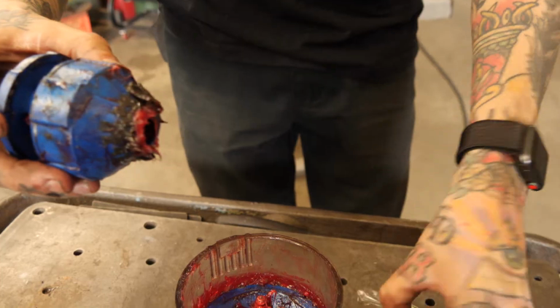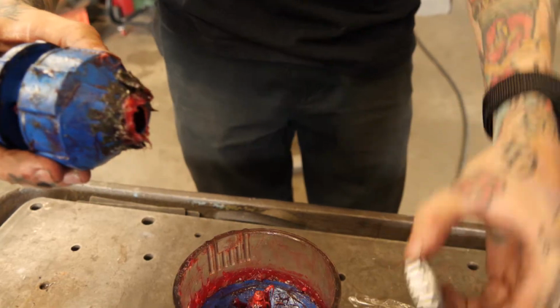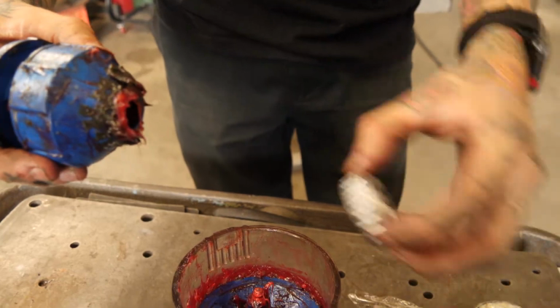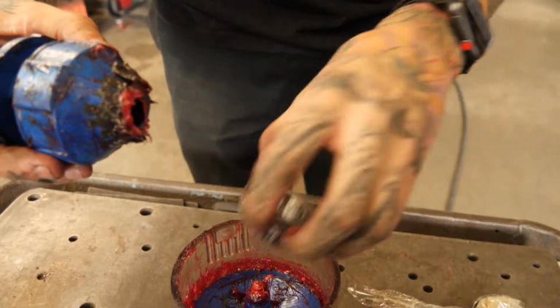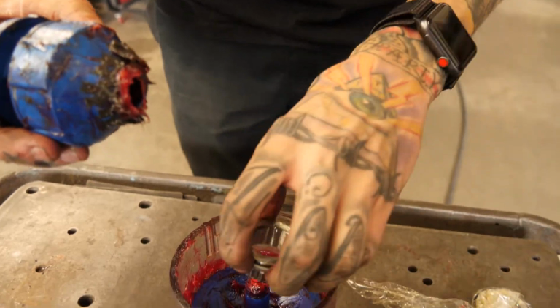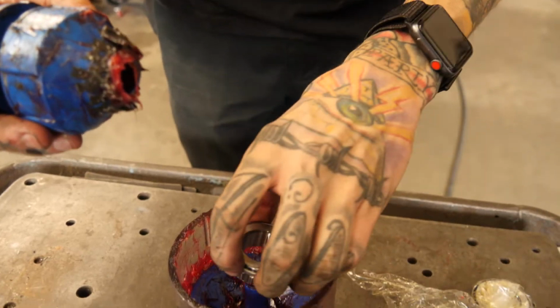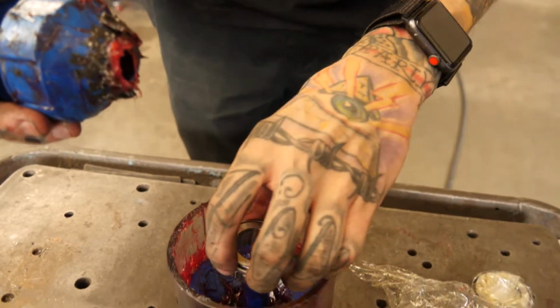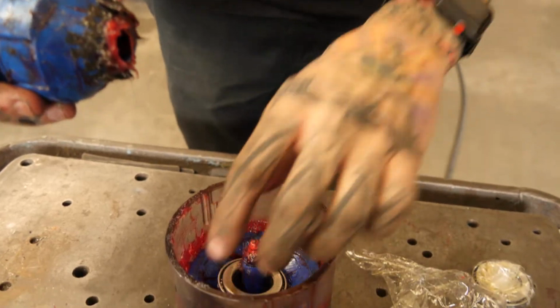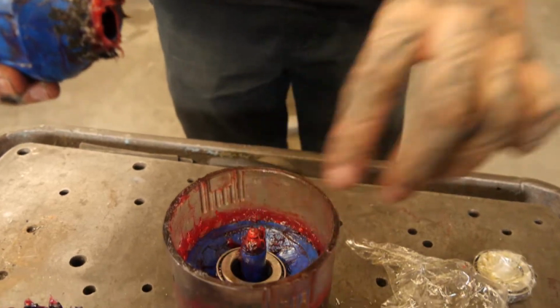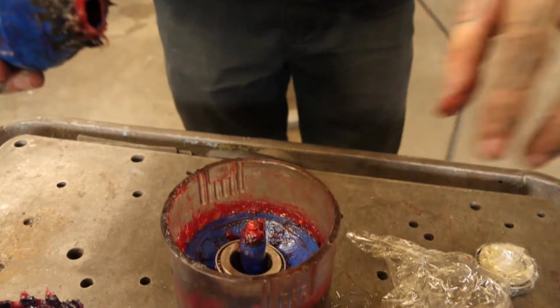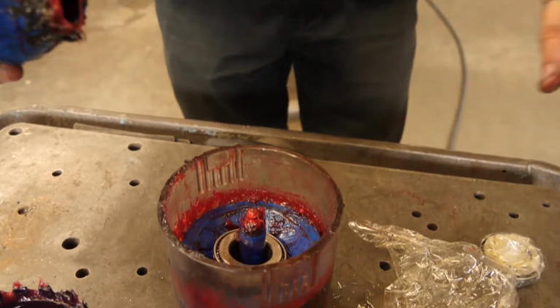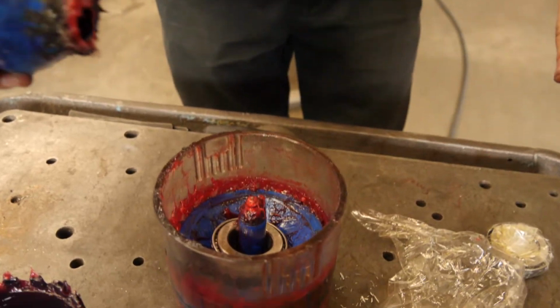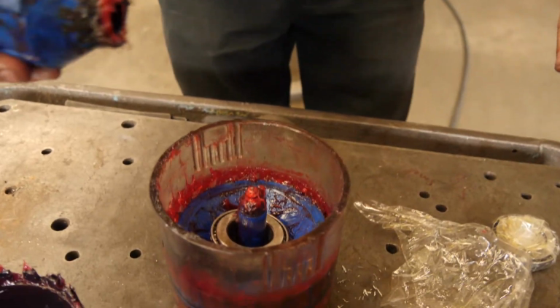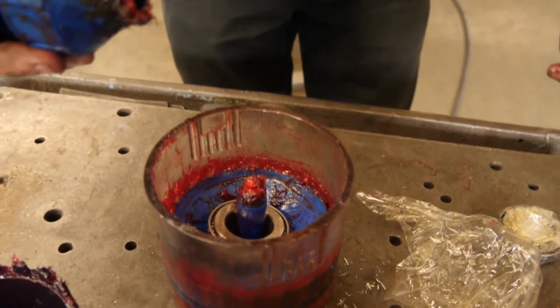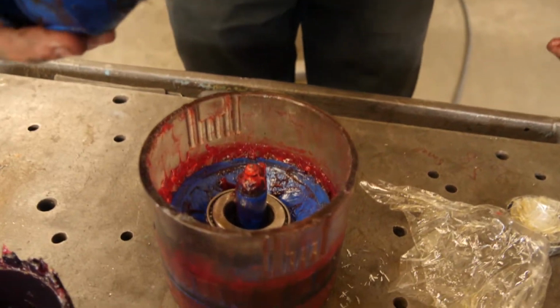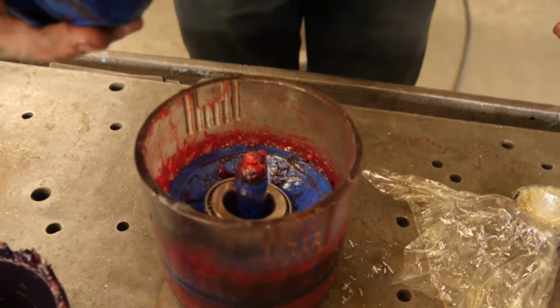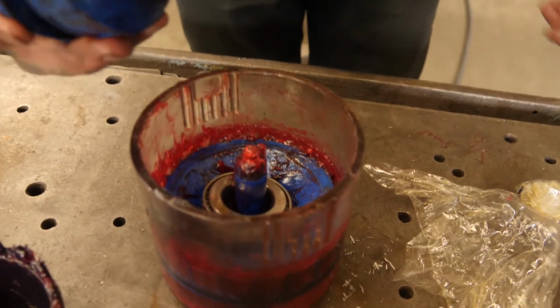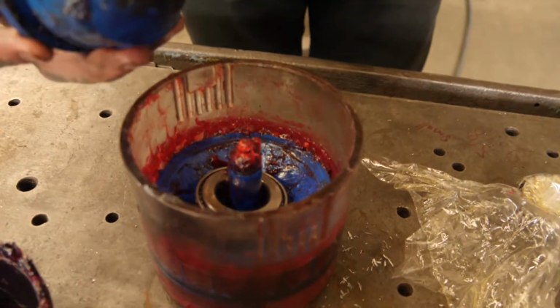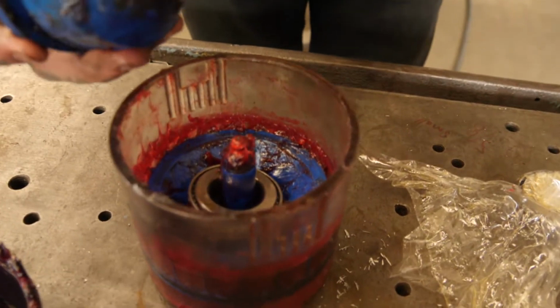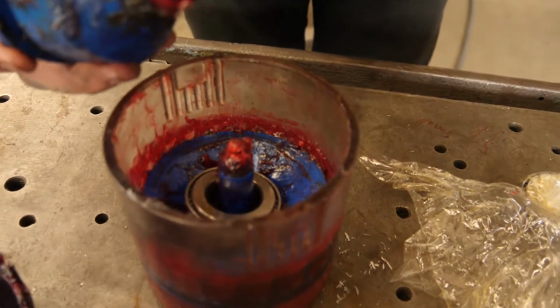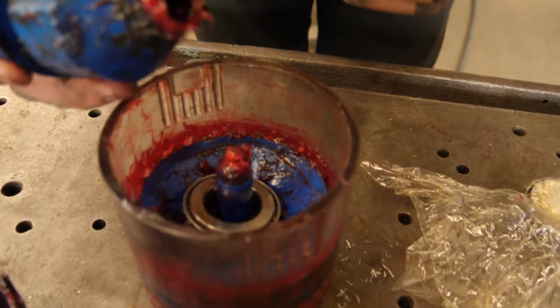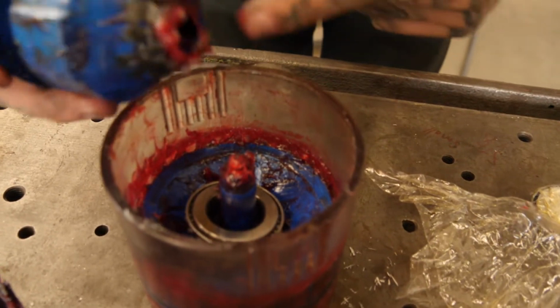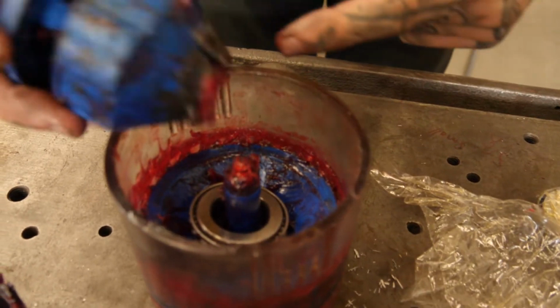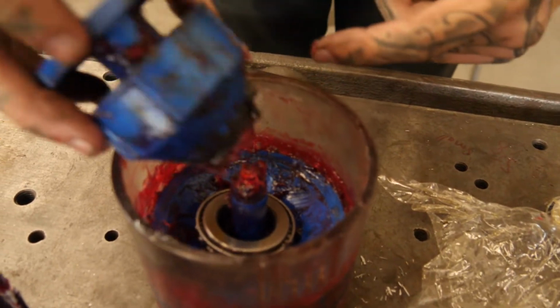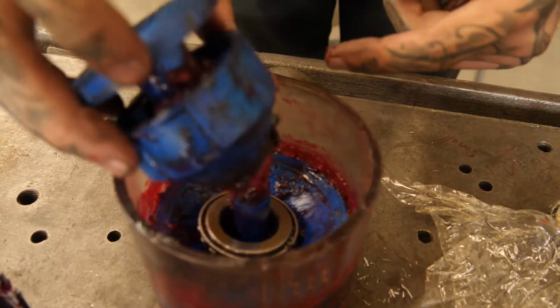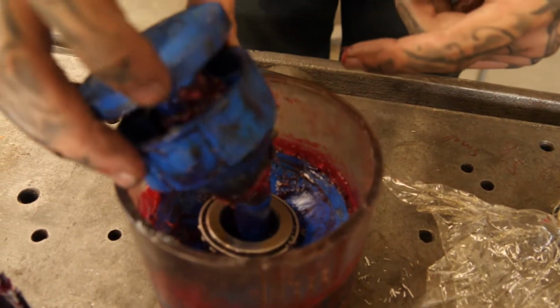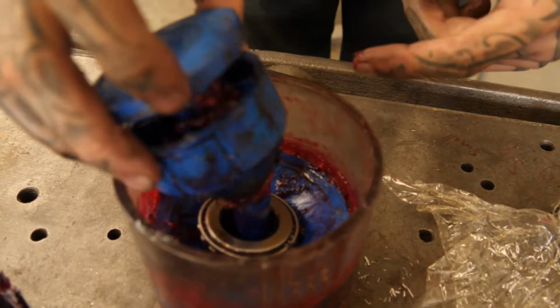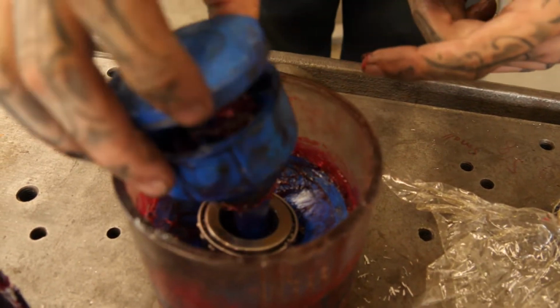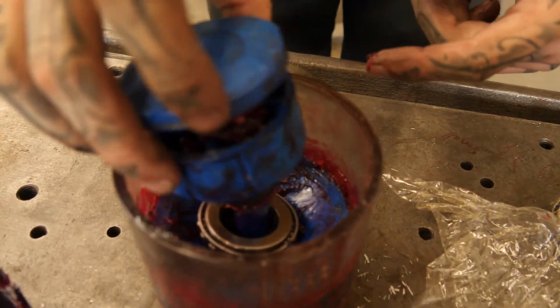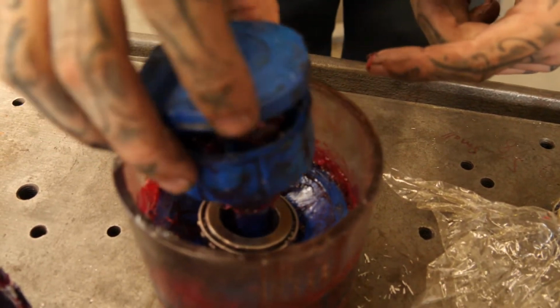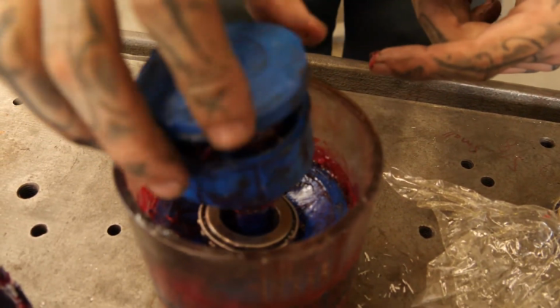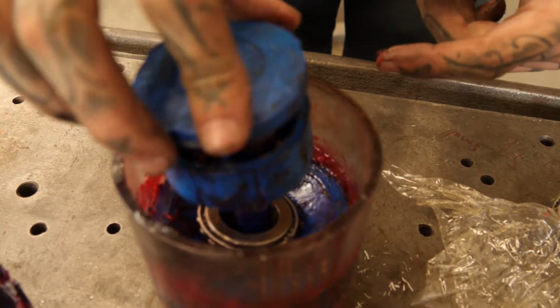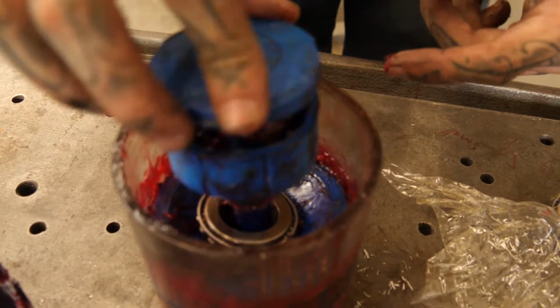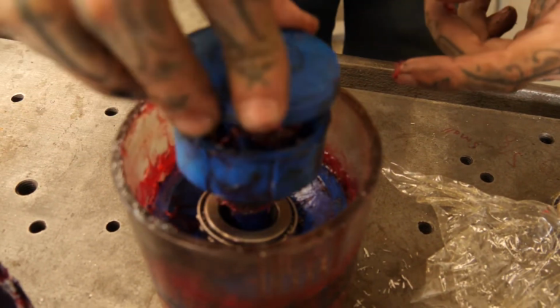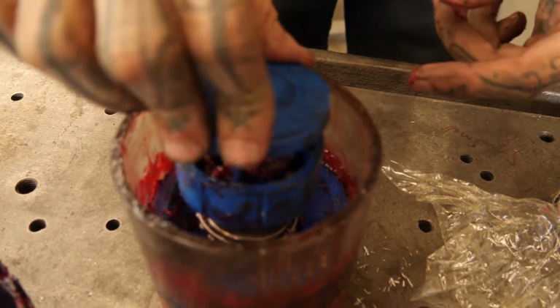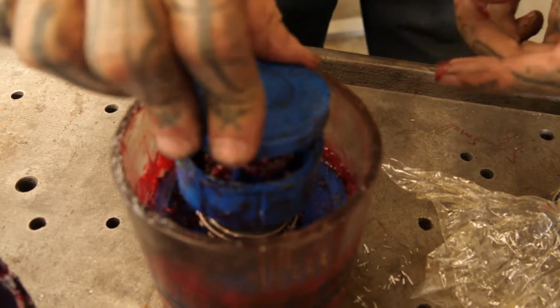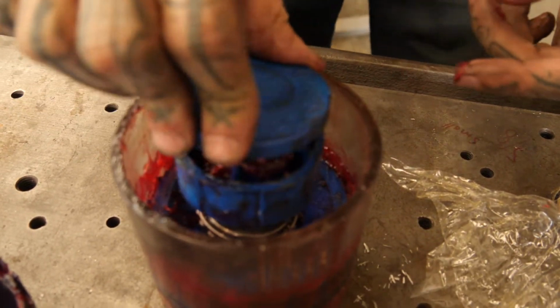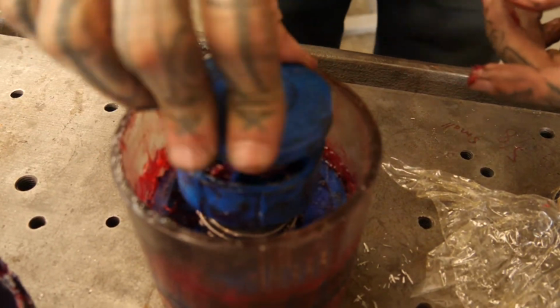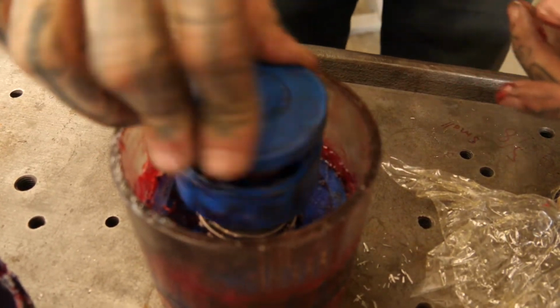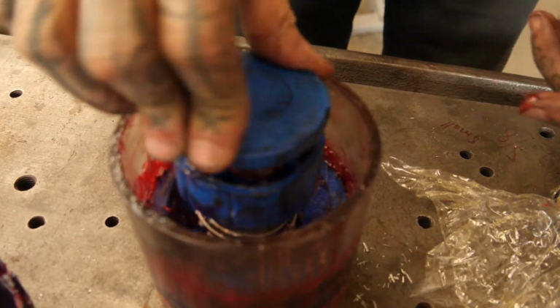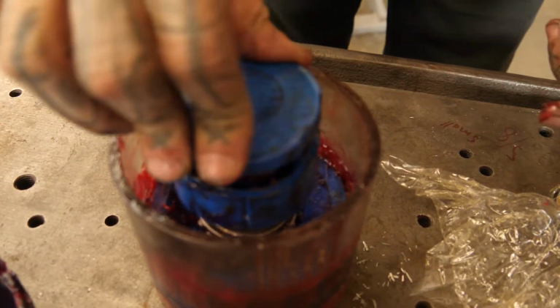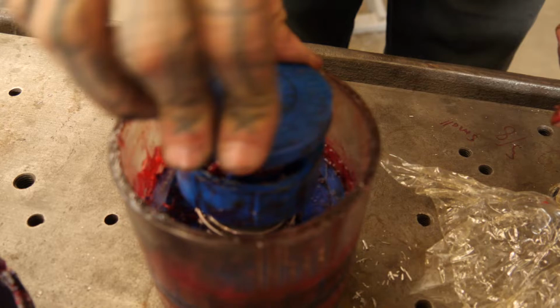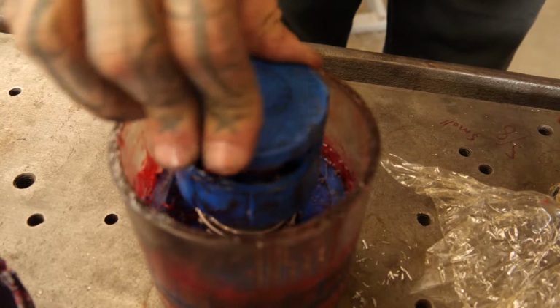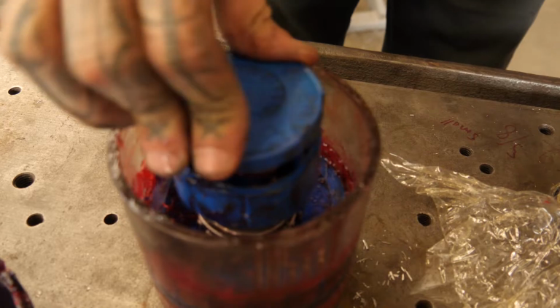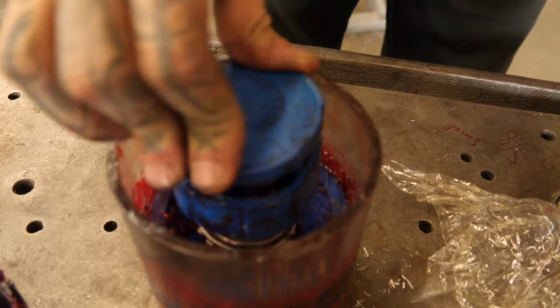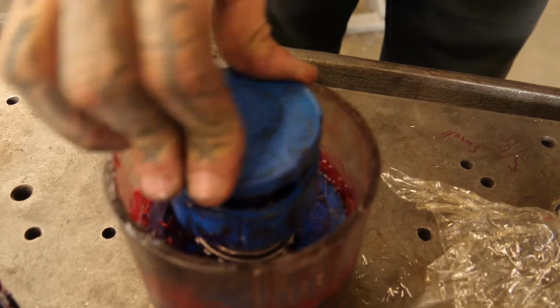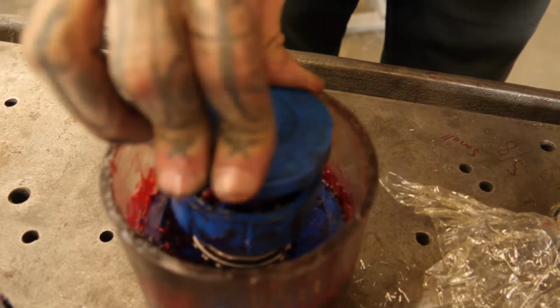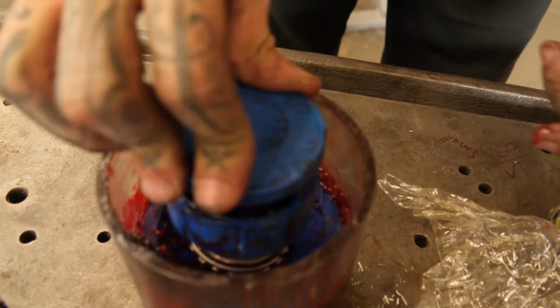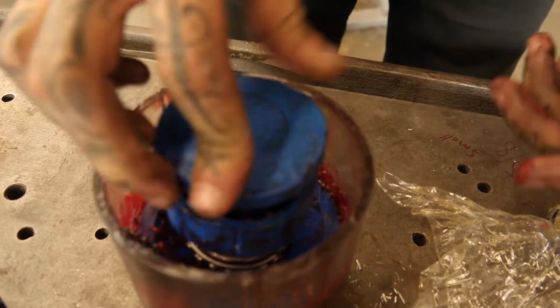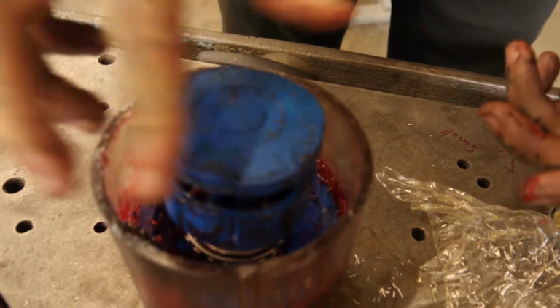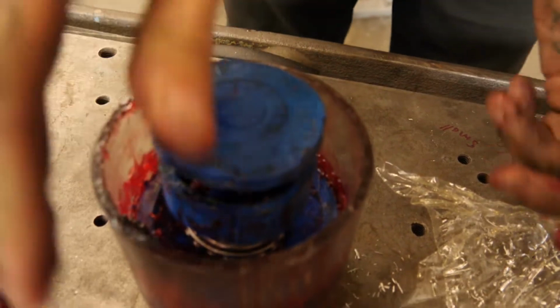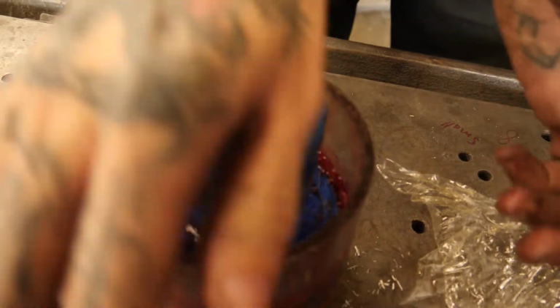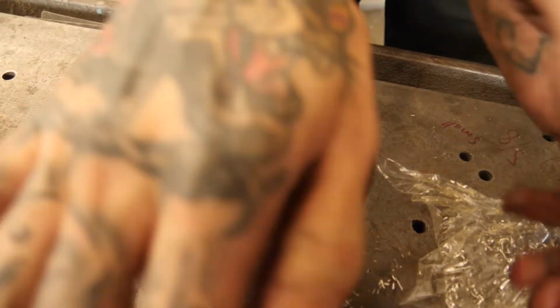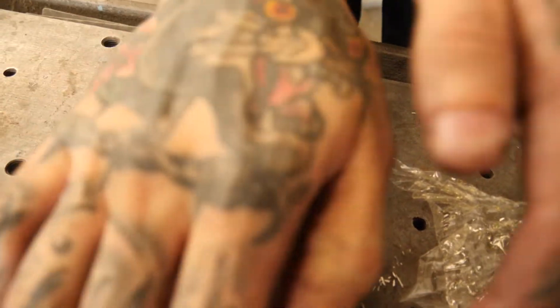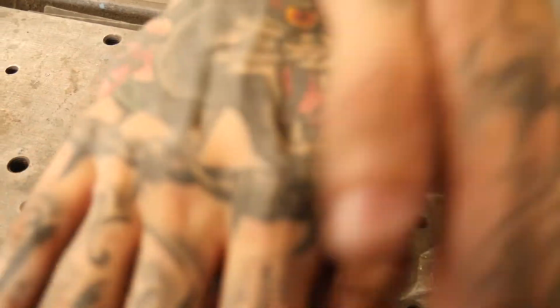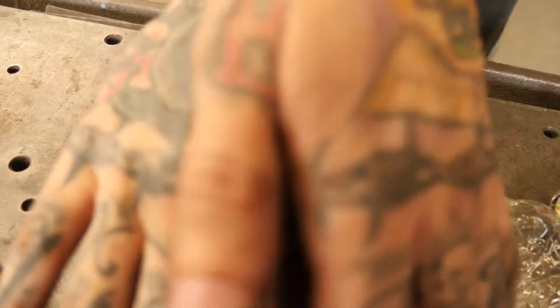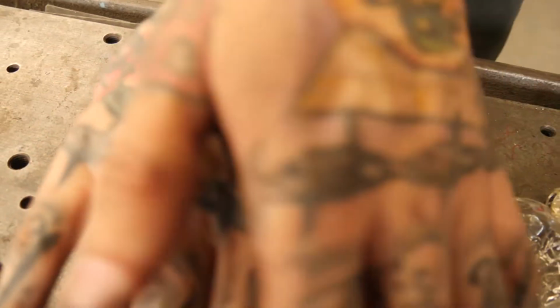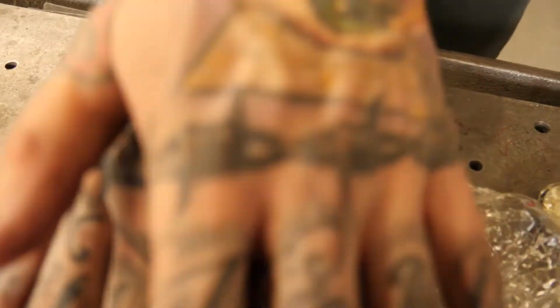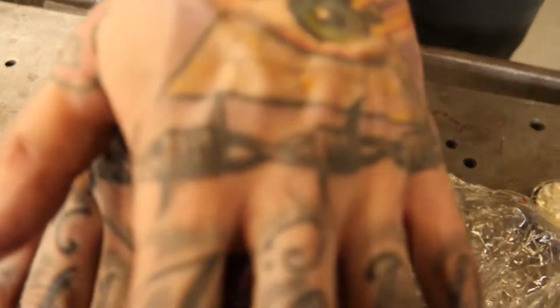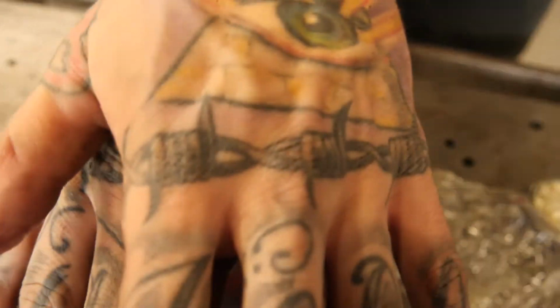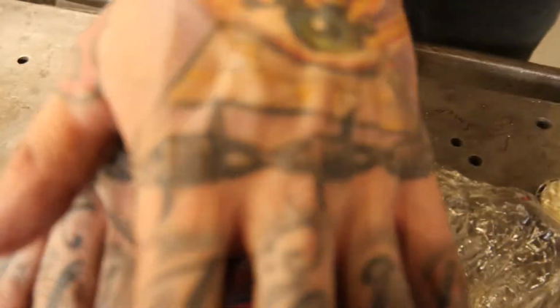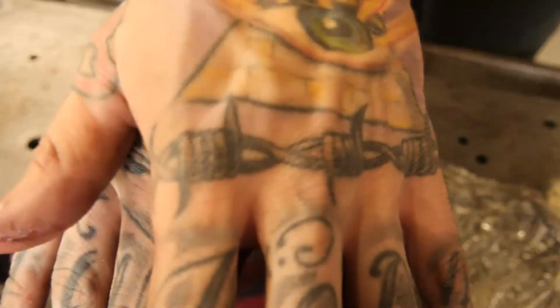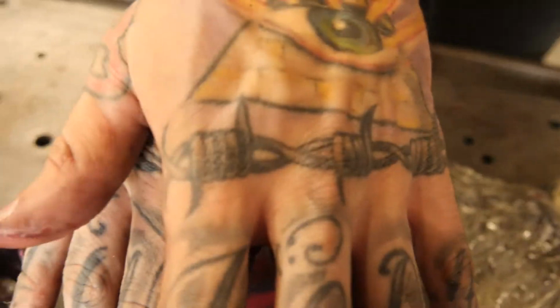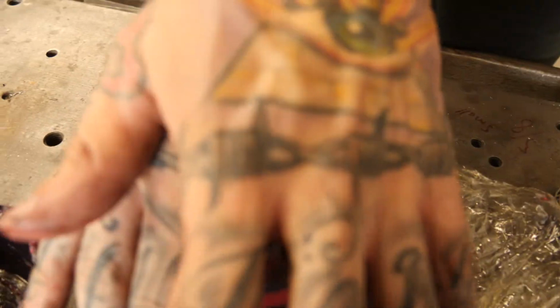Let's drop this bad boy on here, get that centered where that taper goes in, and just give it a nice boost.